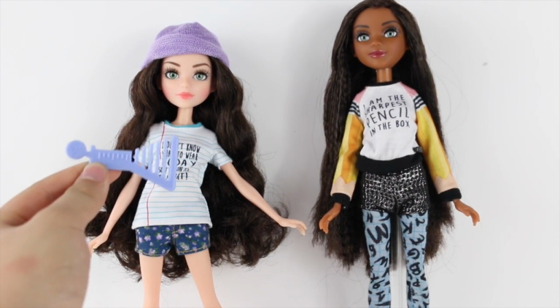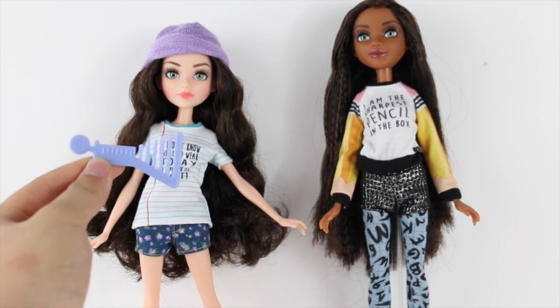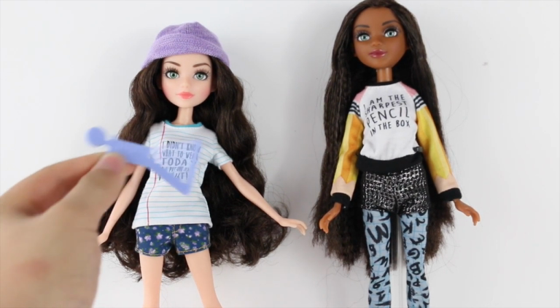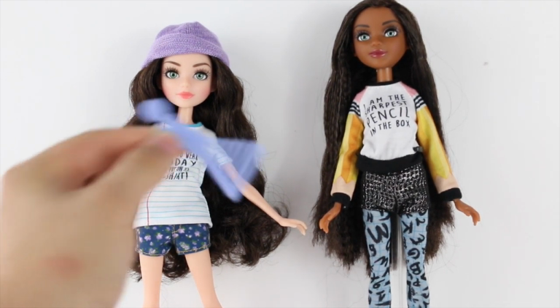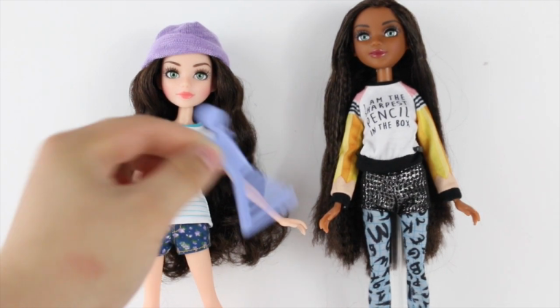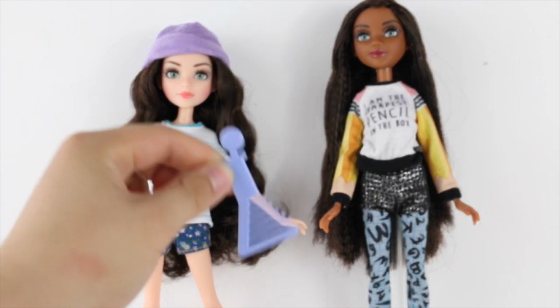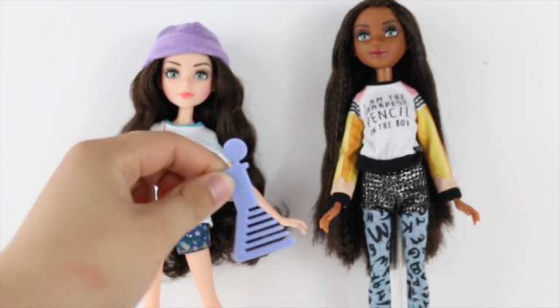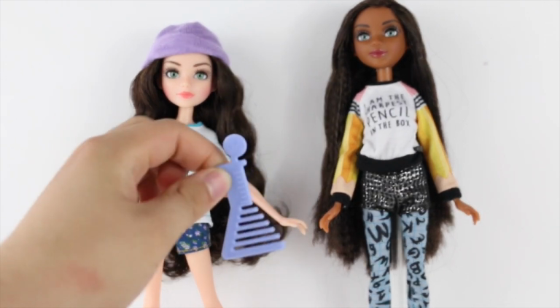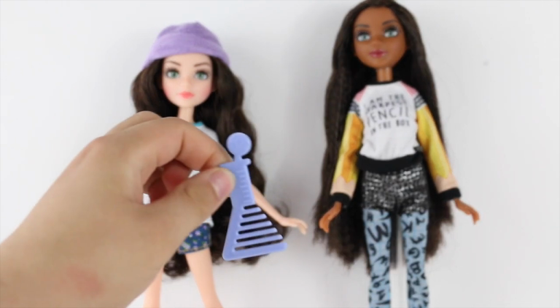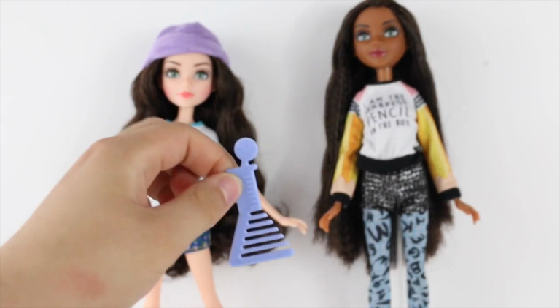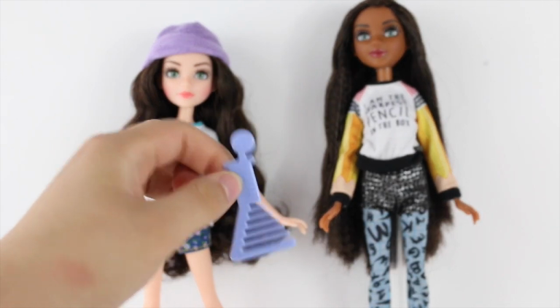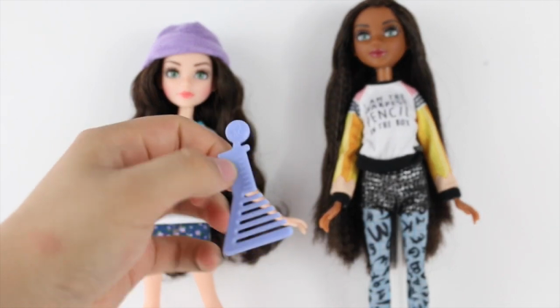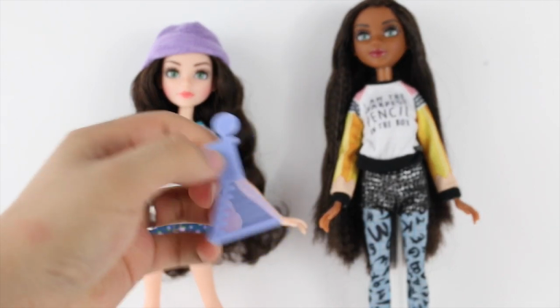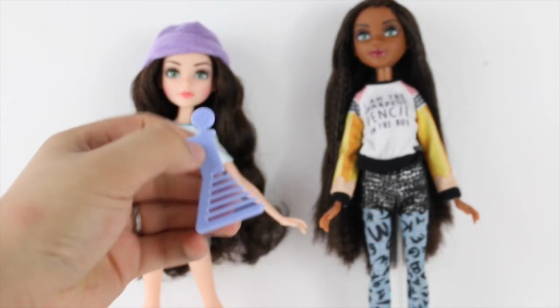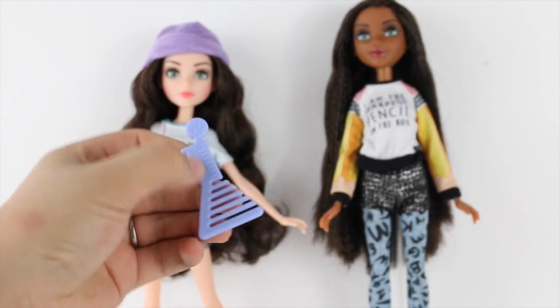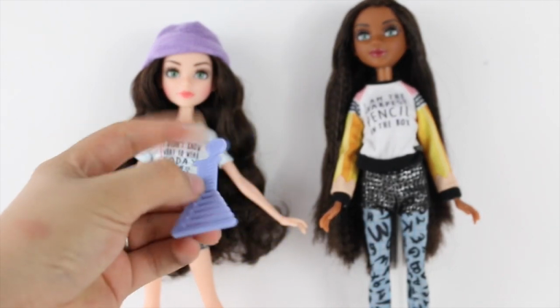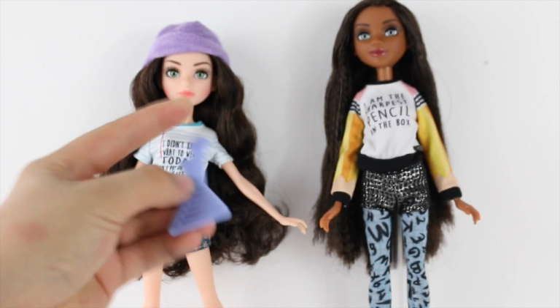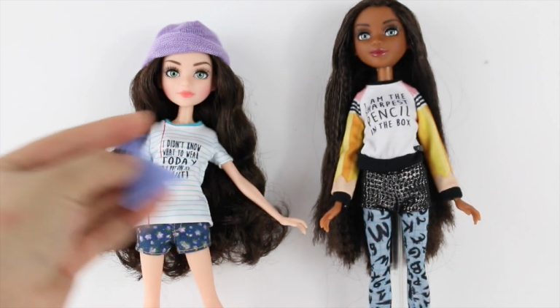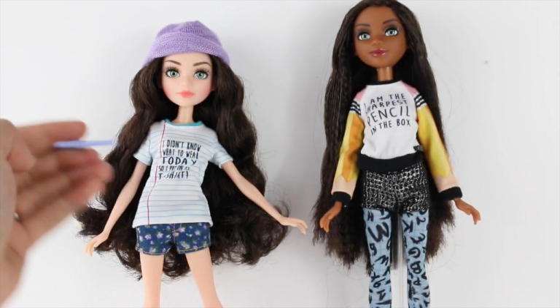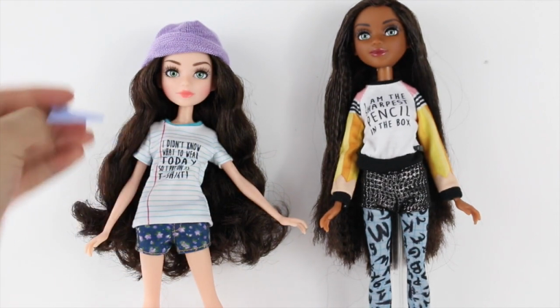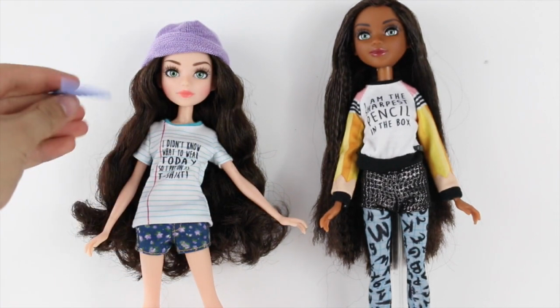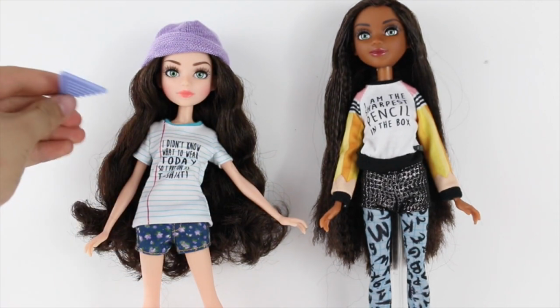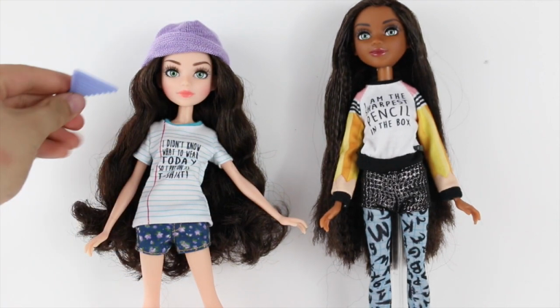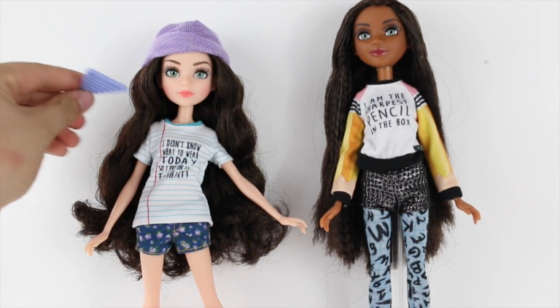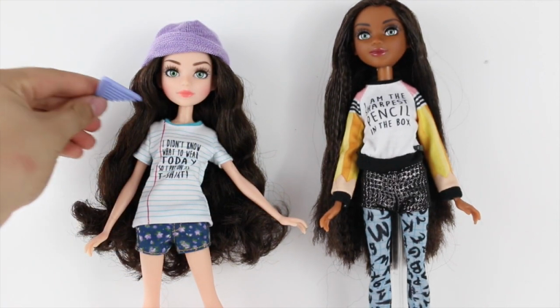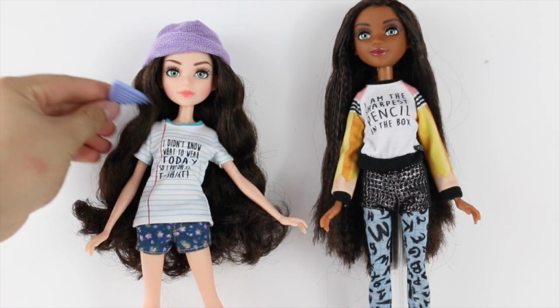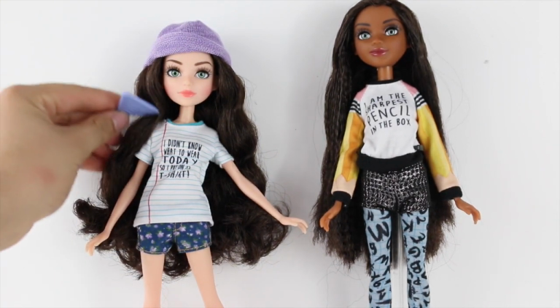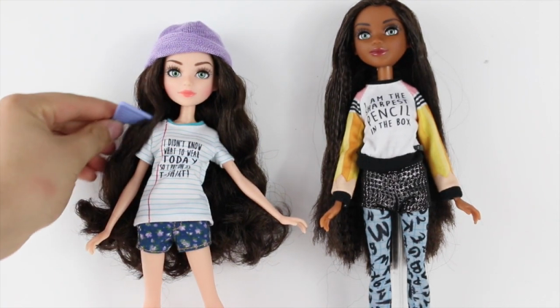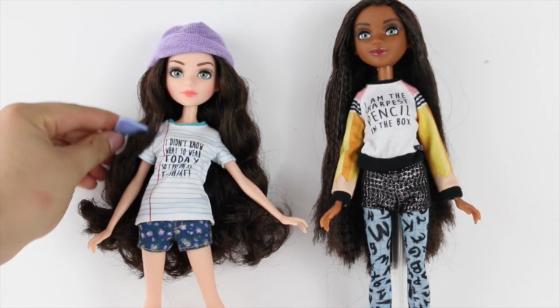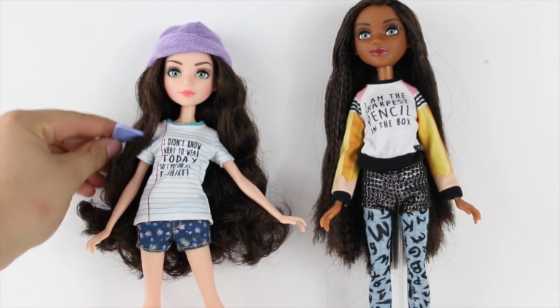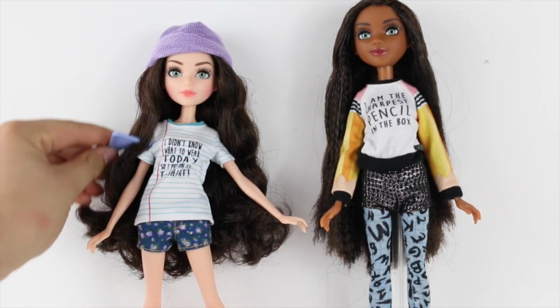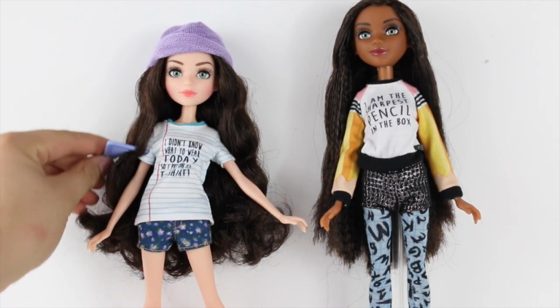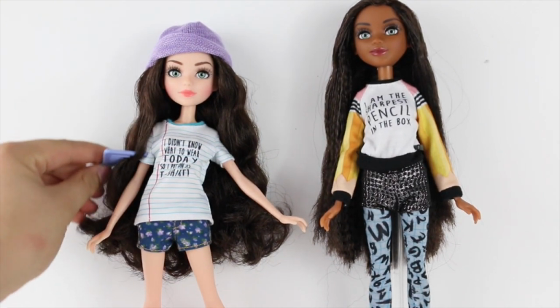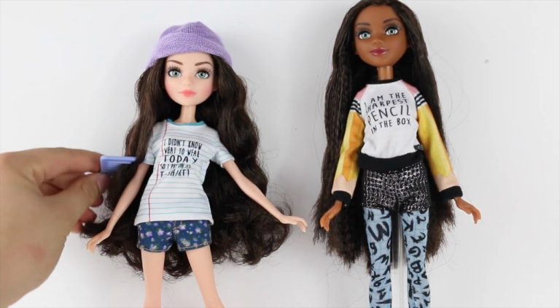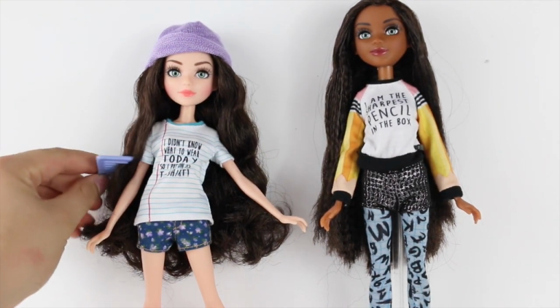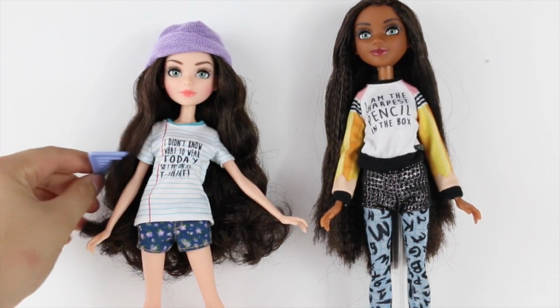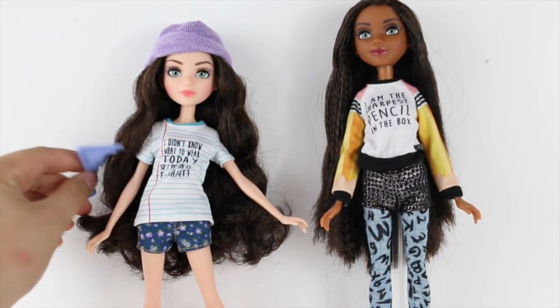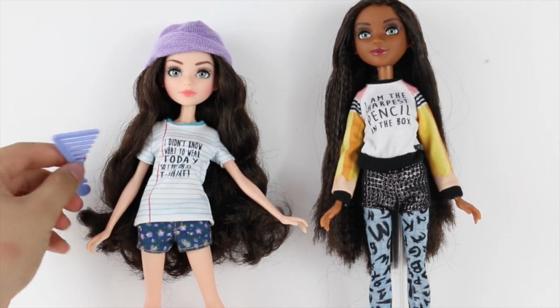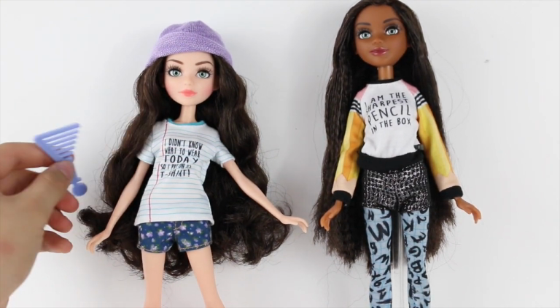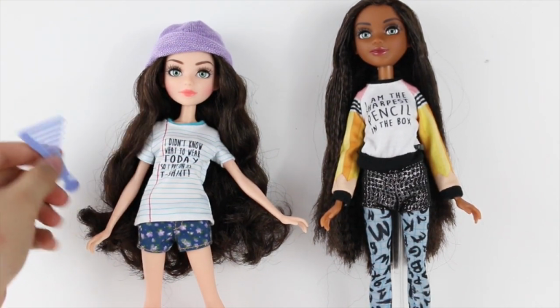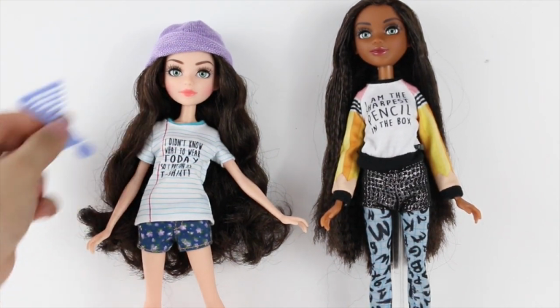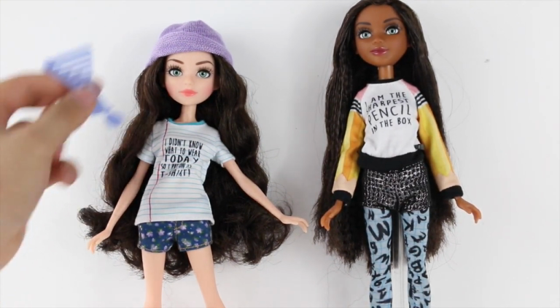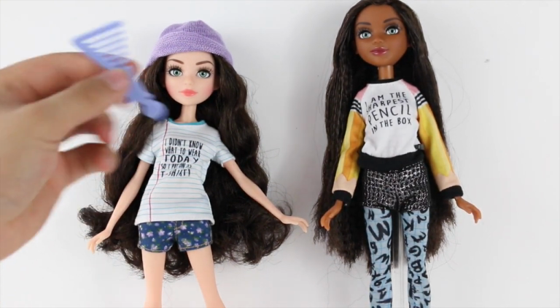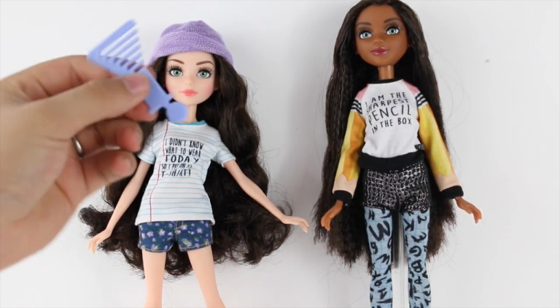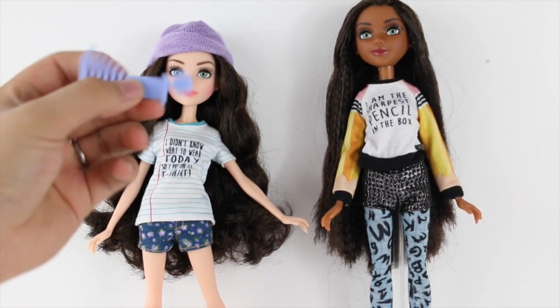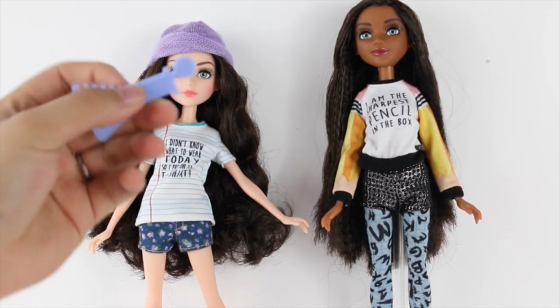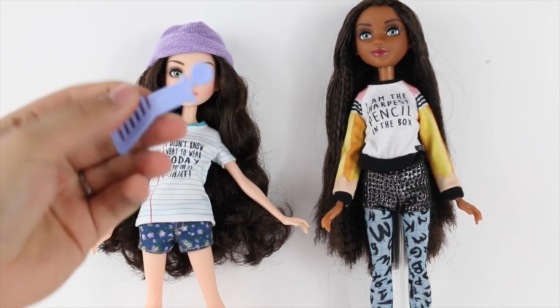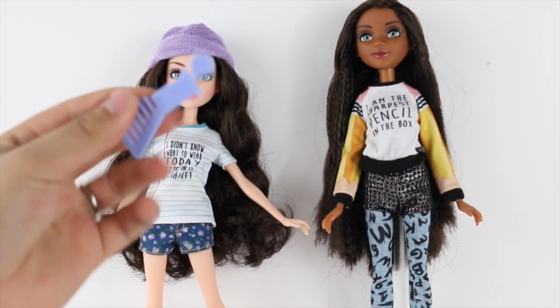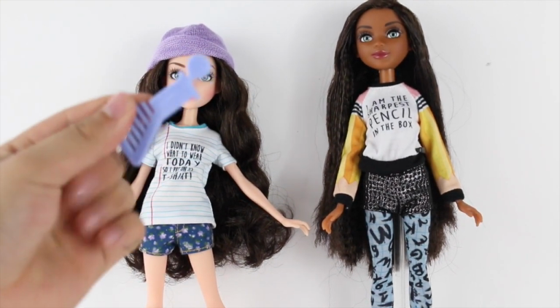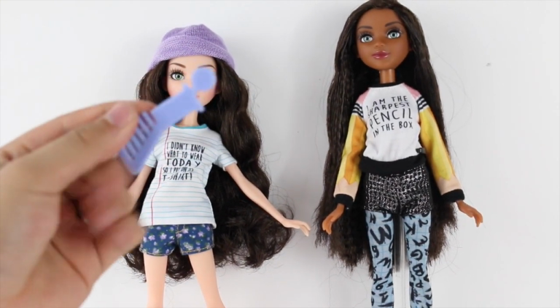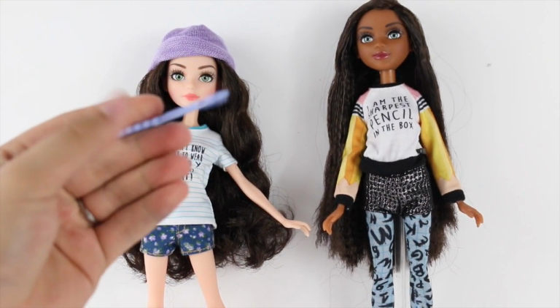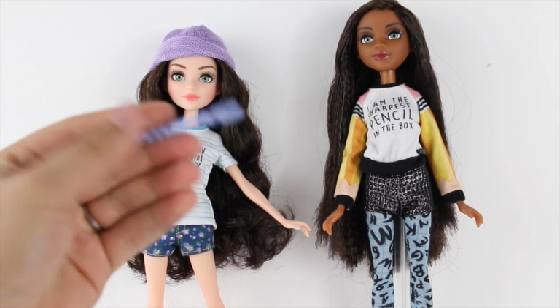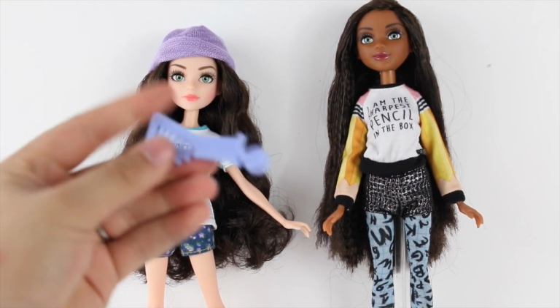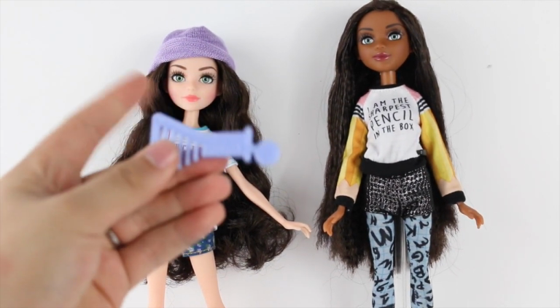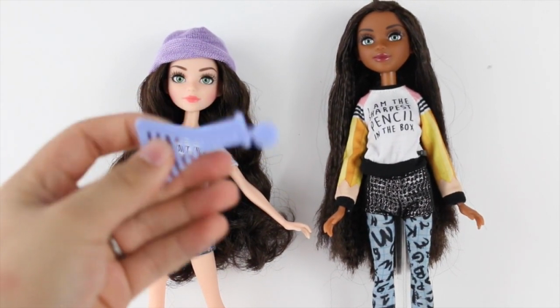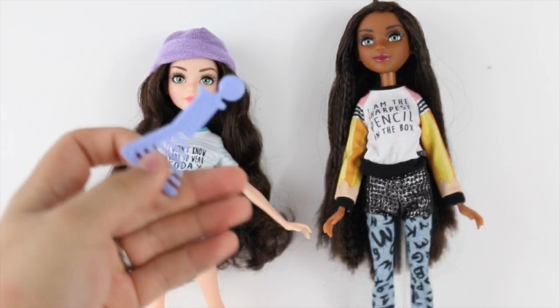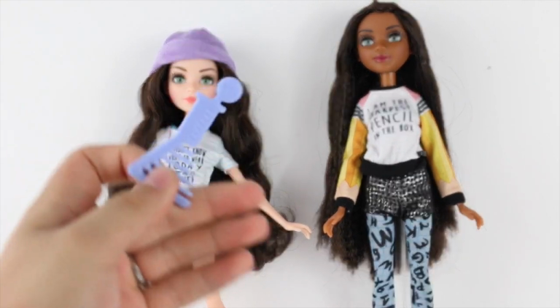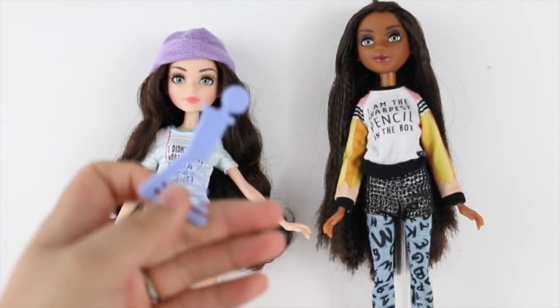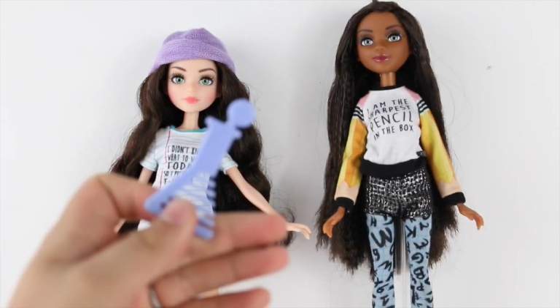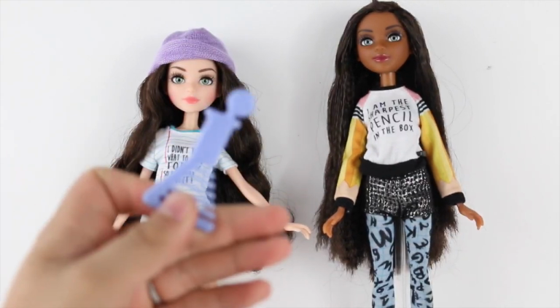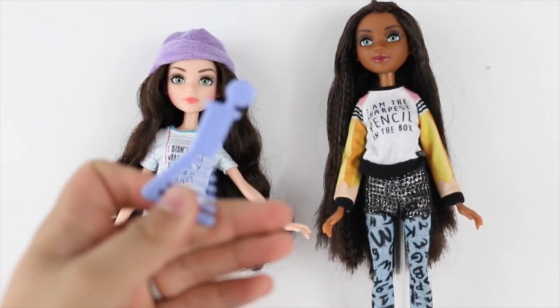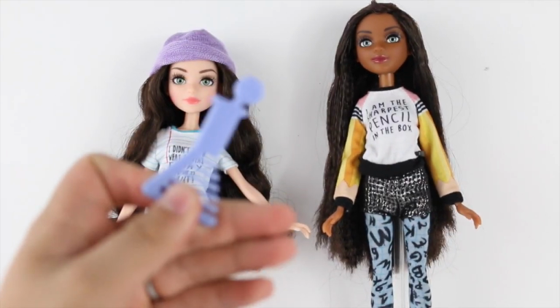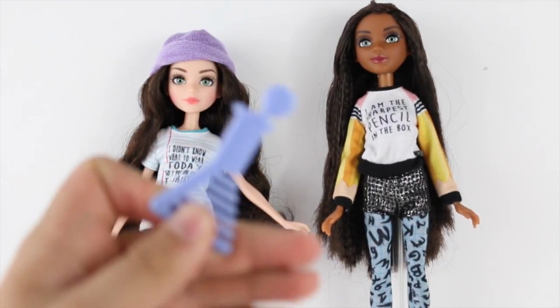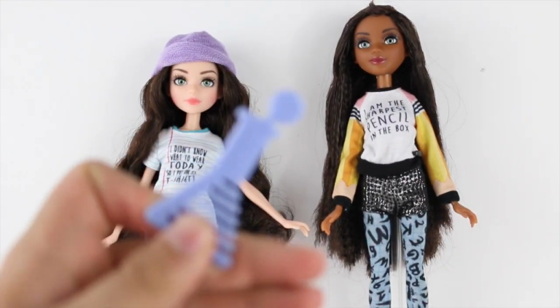For example, Mackenzie has very wavy, poofy hair, whereas Bryden has very crimped hair.